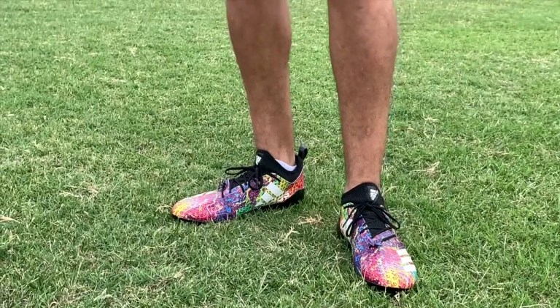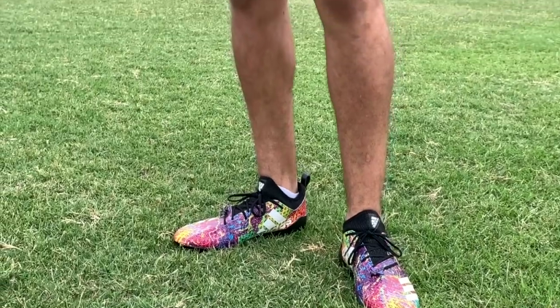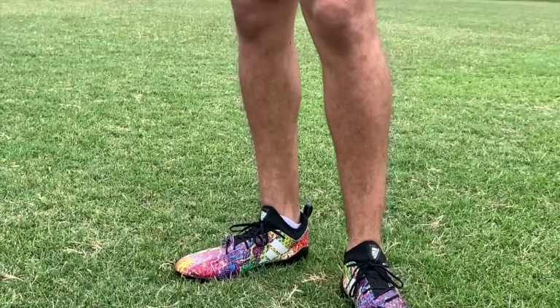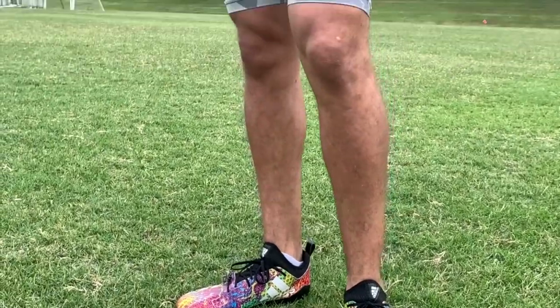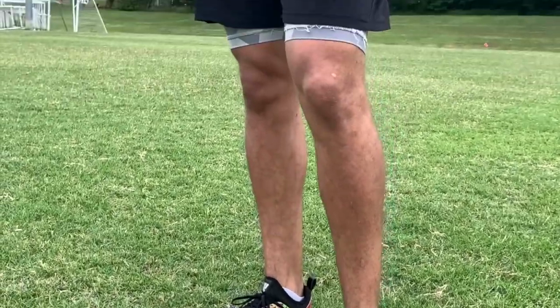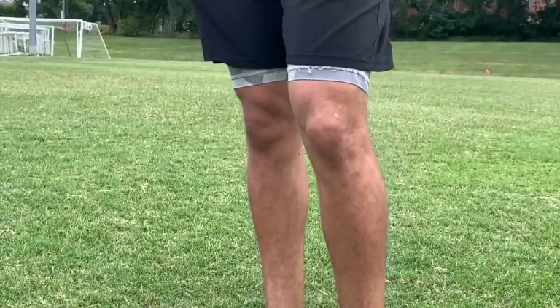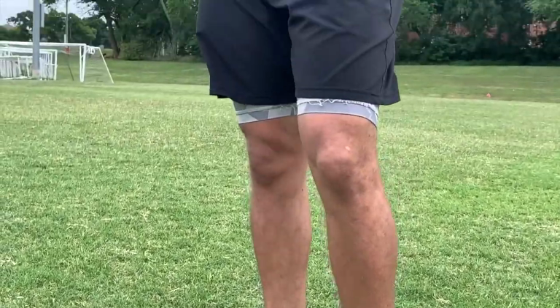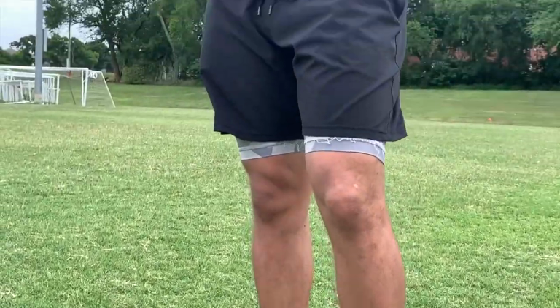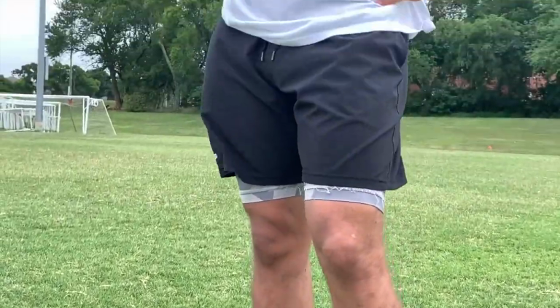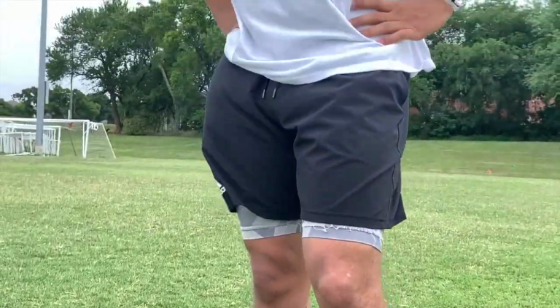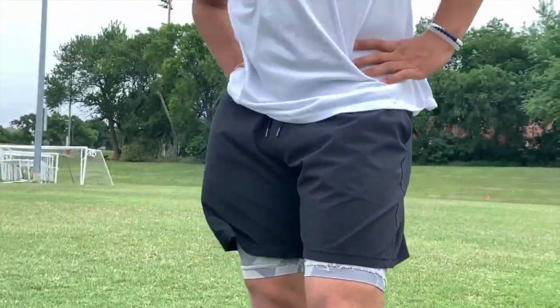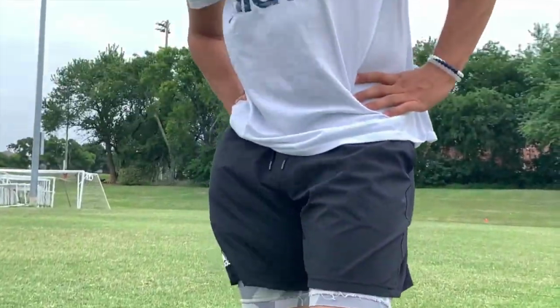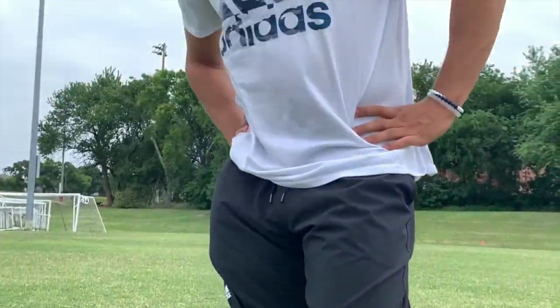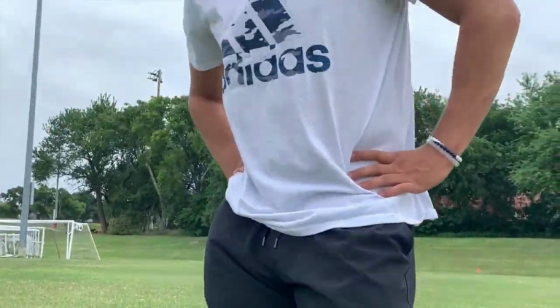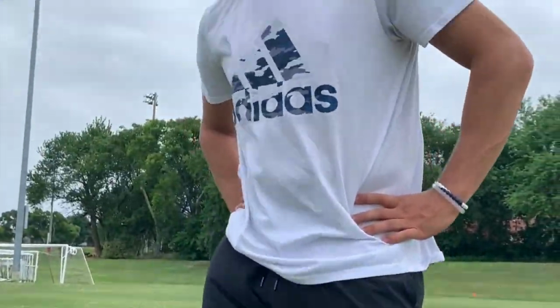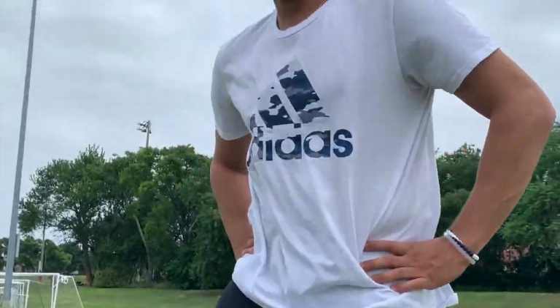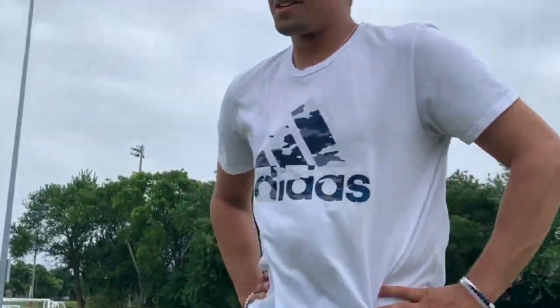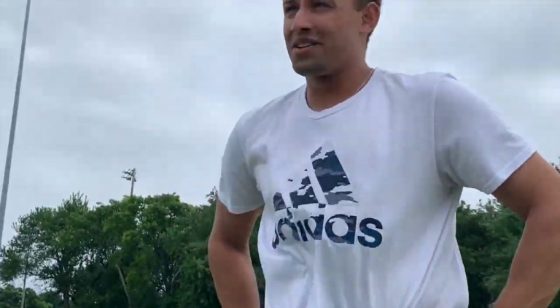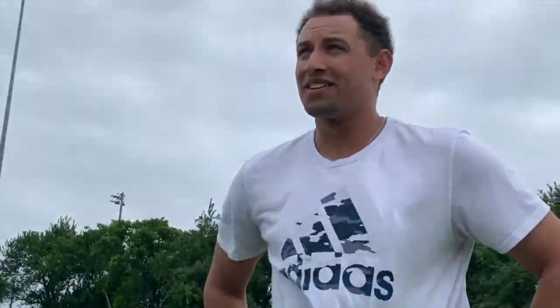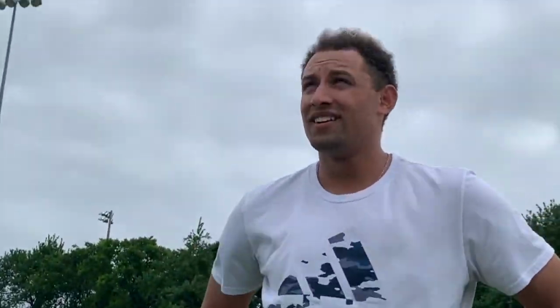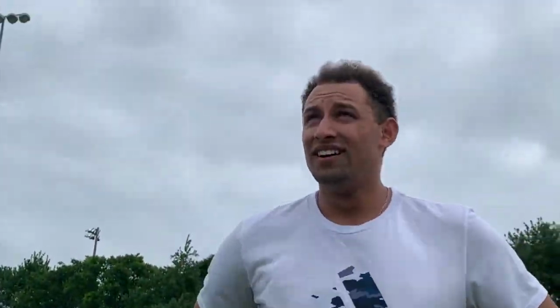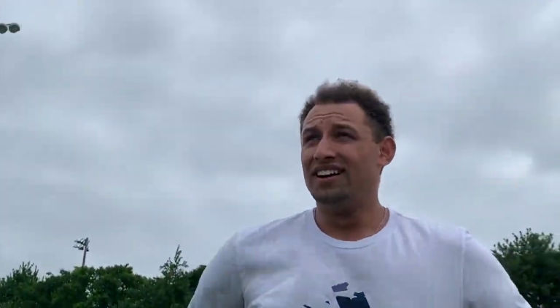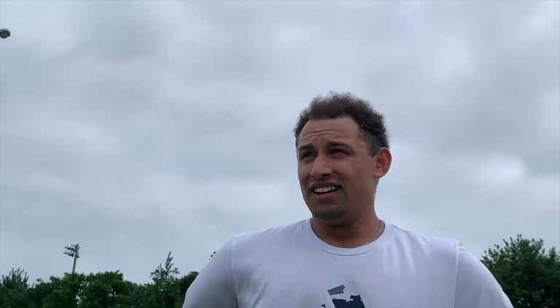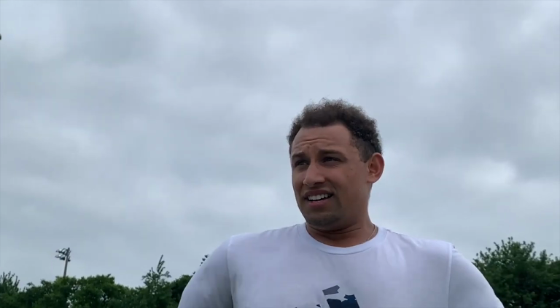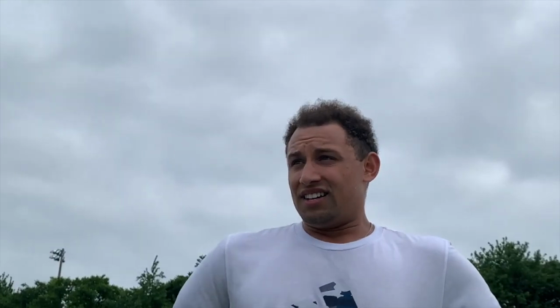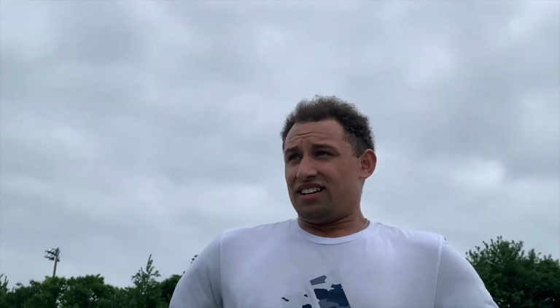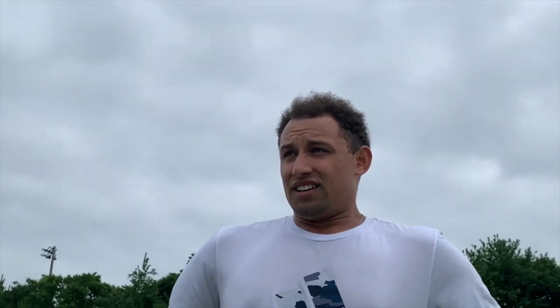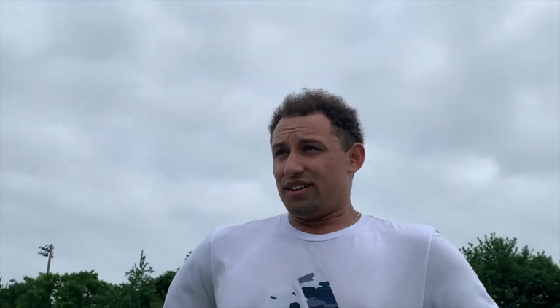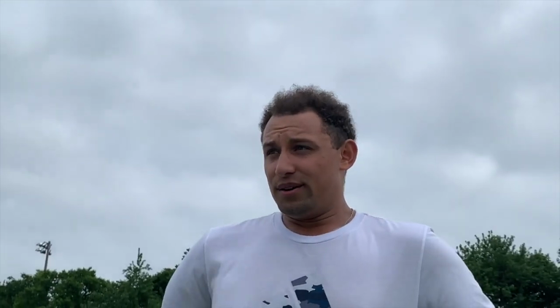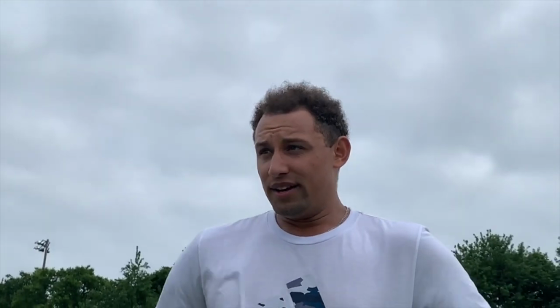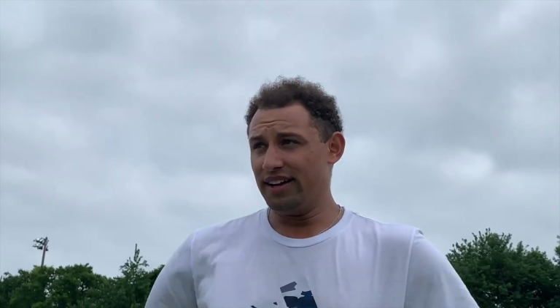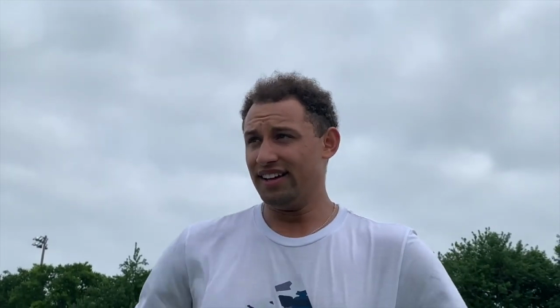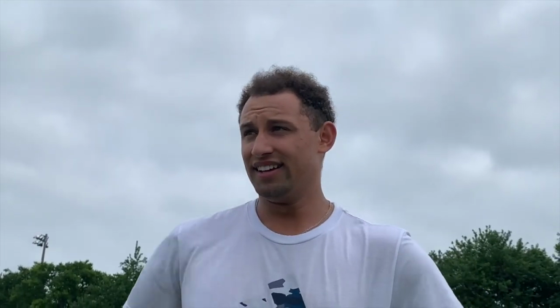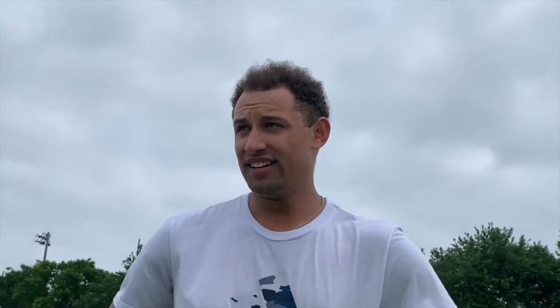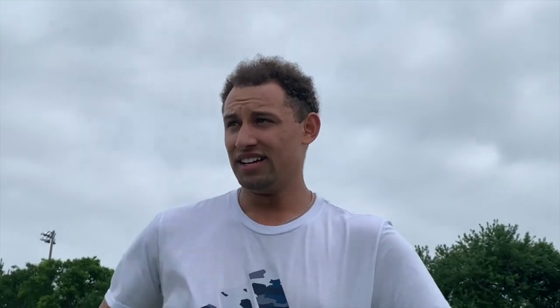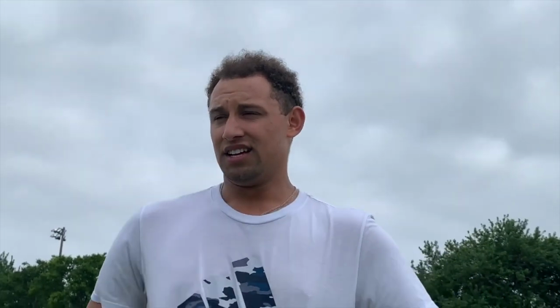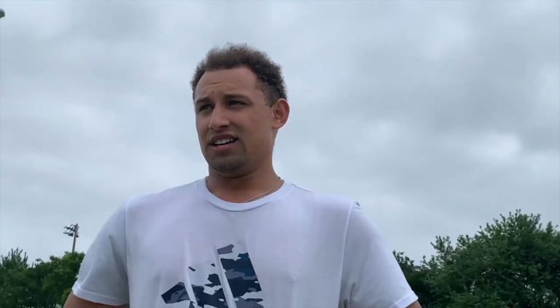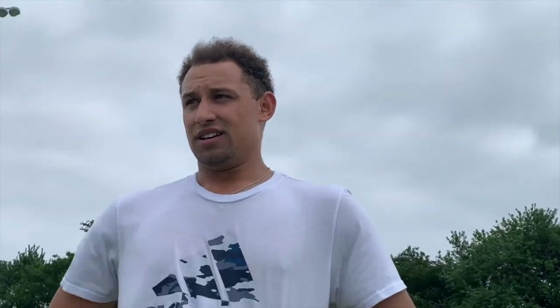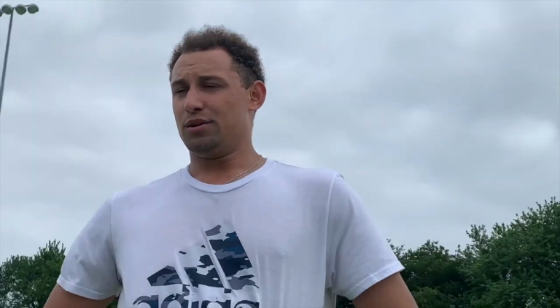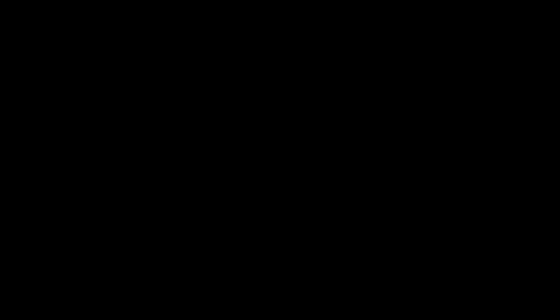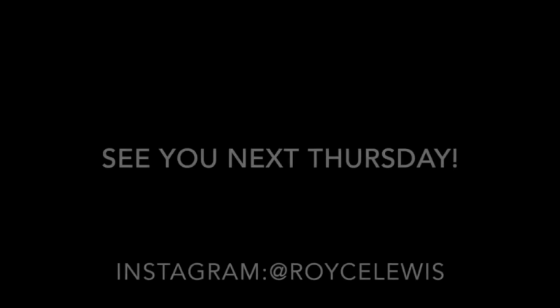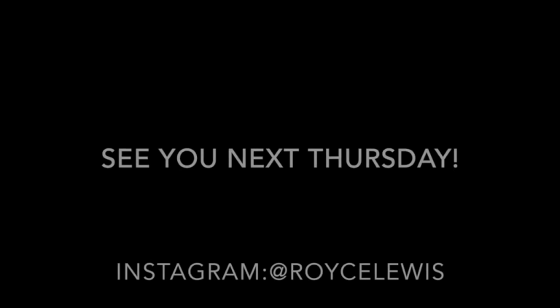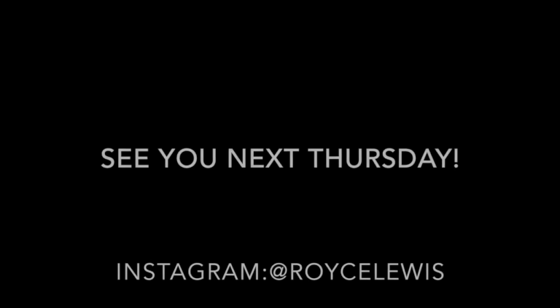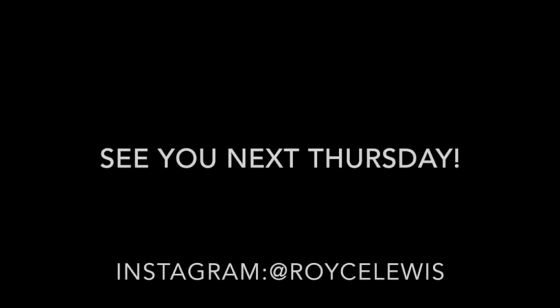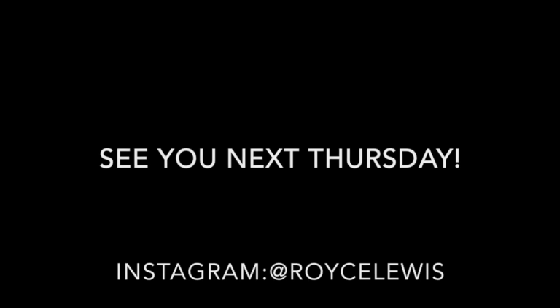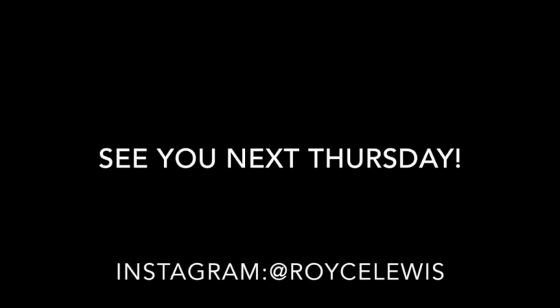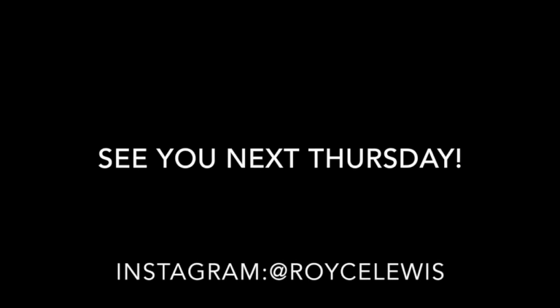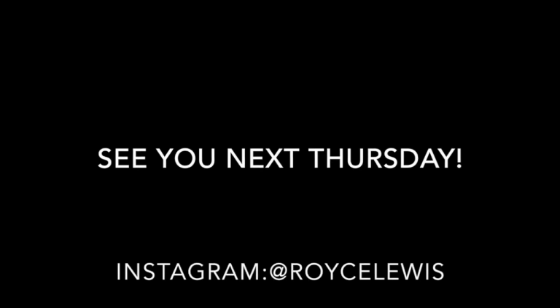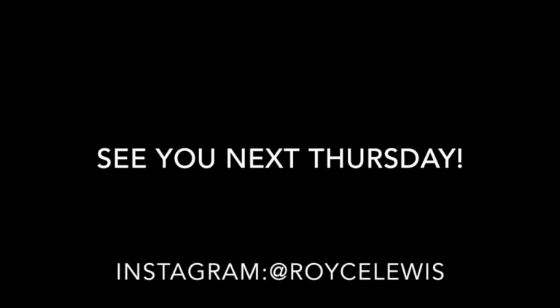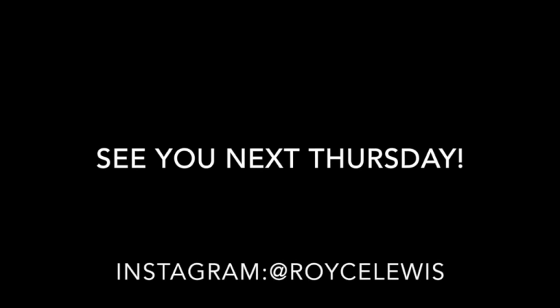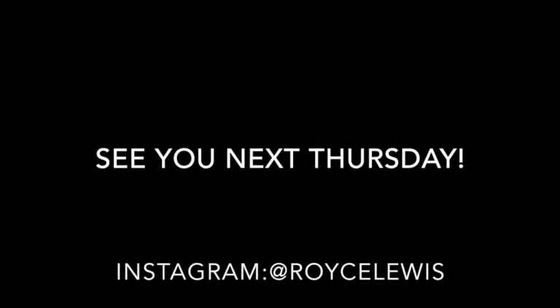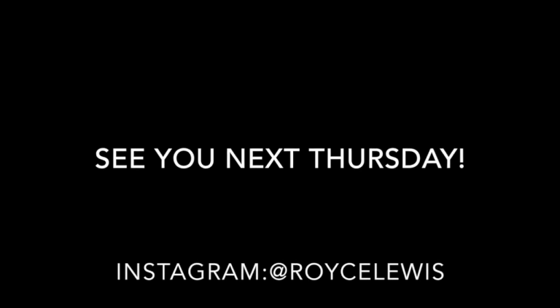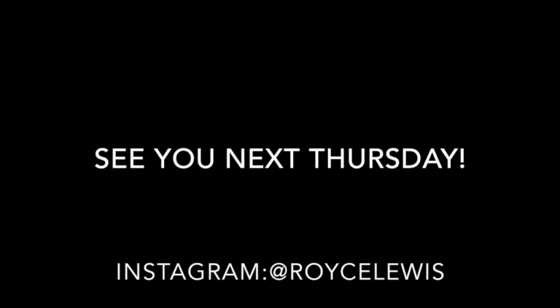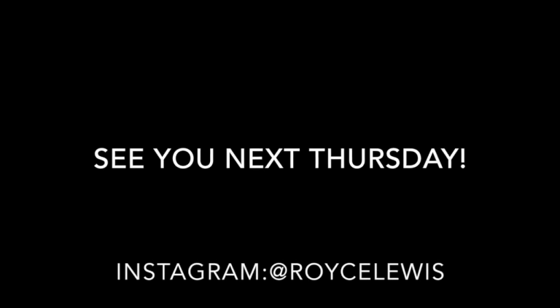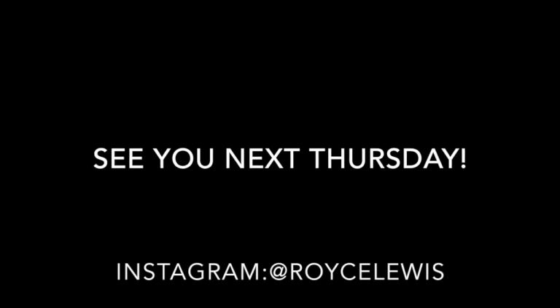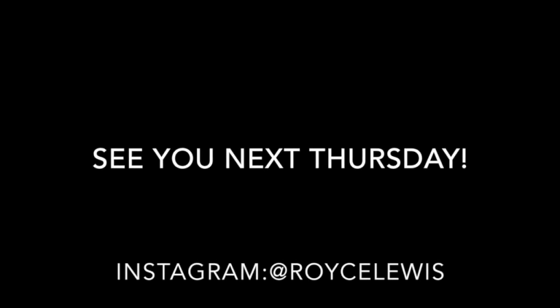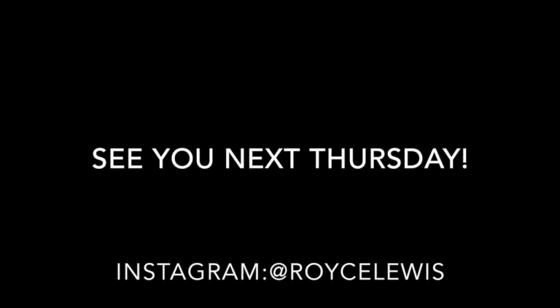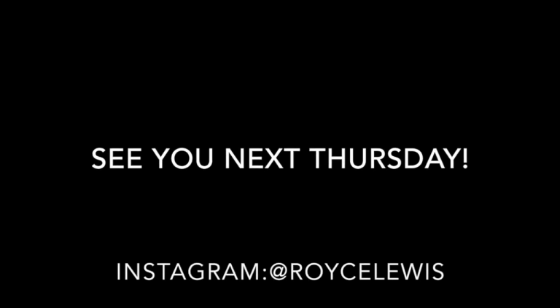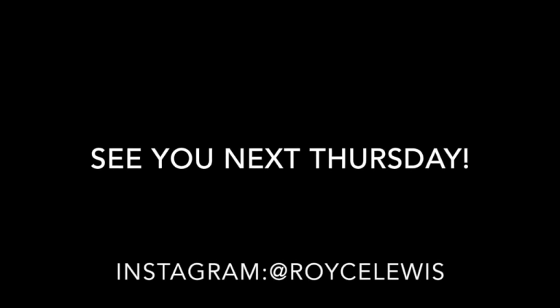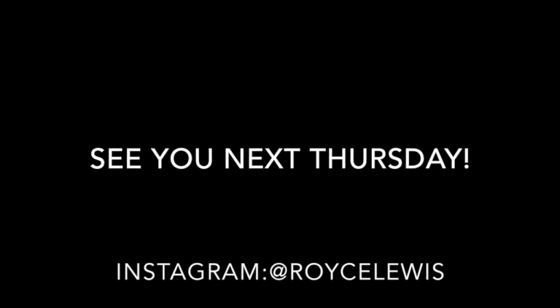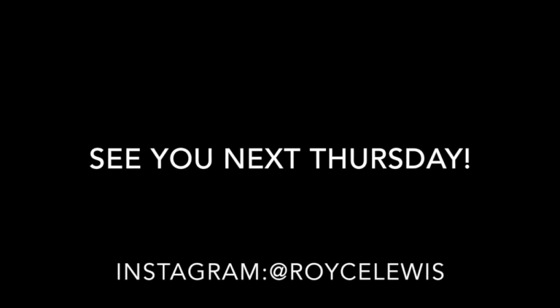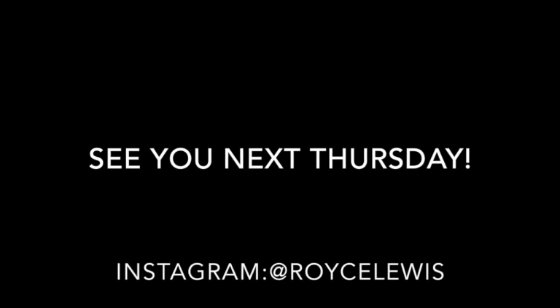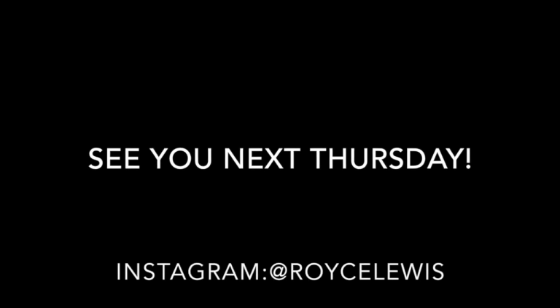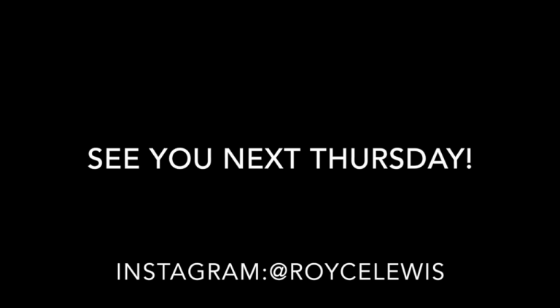That about sums it up for the workout series number one, speed work. Thanks guys for watching. Tune in next Thursday. I'll see y'all soon.